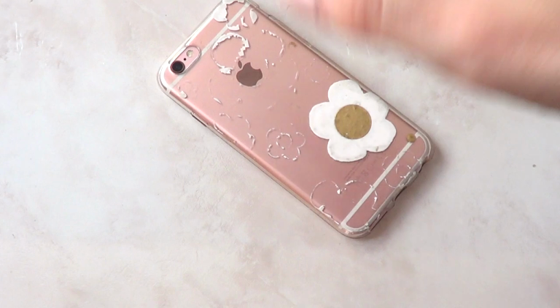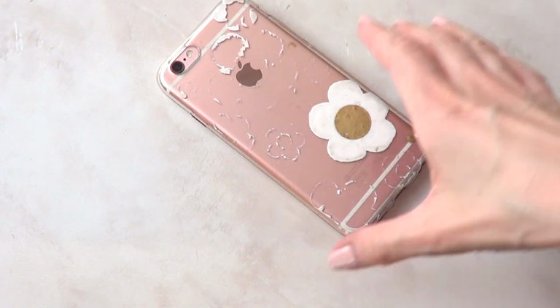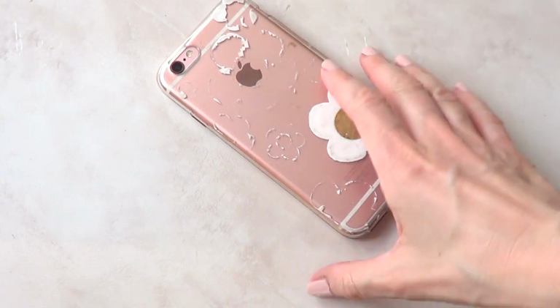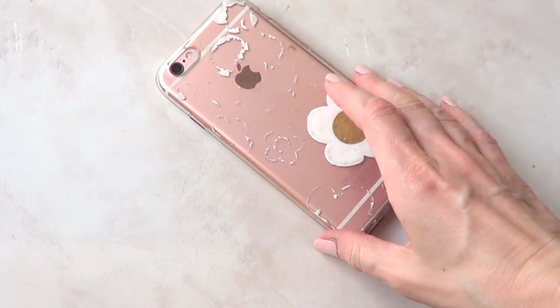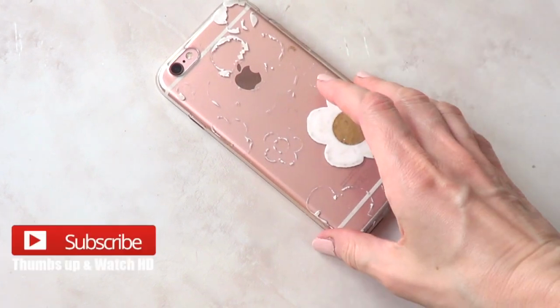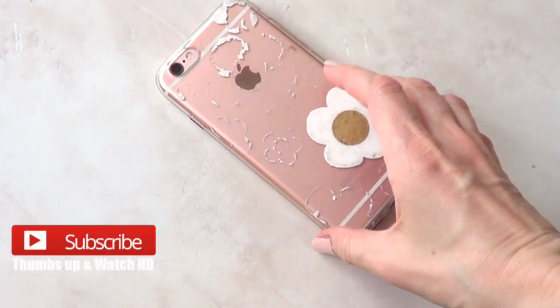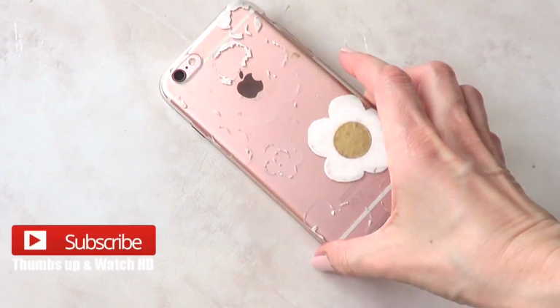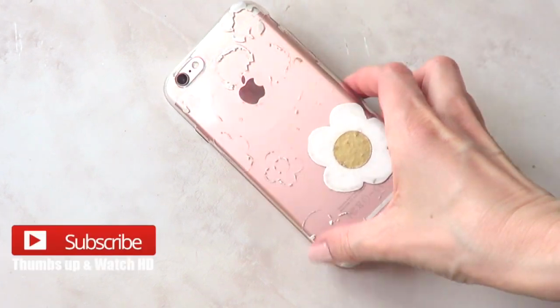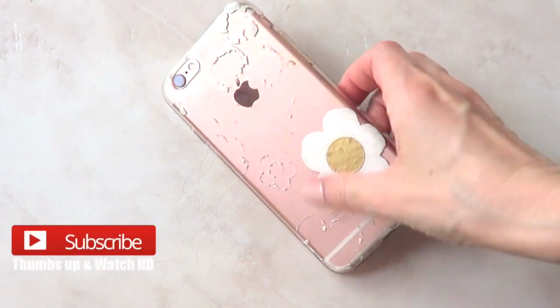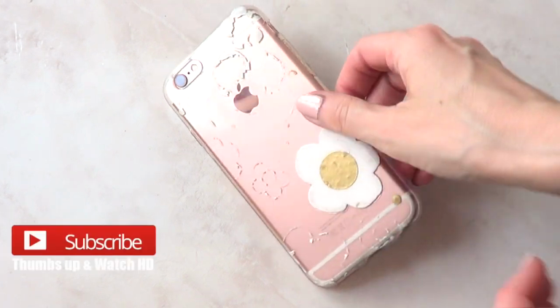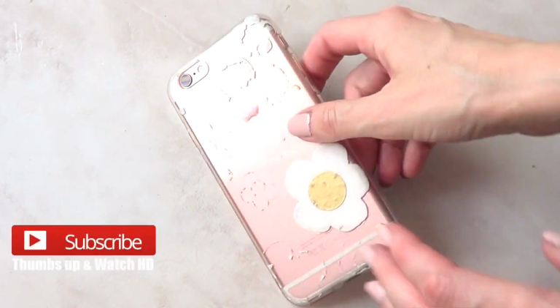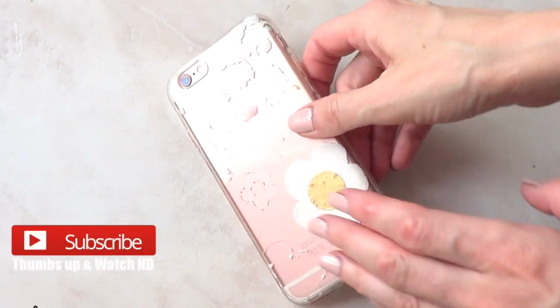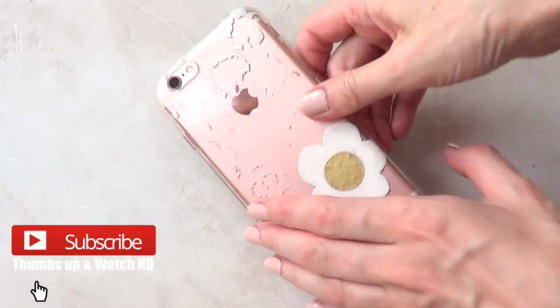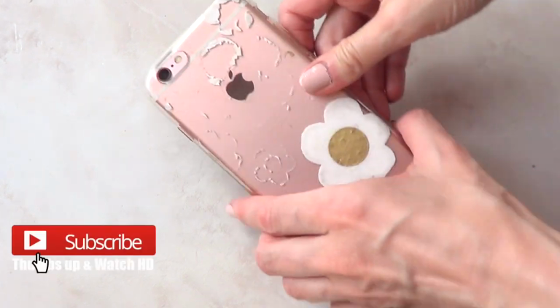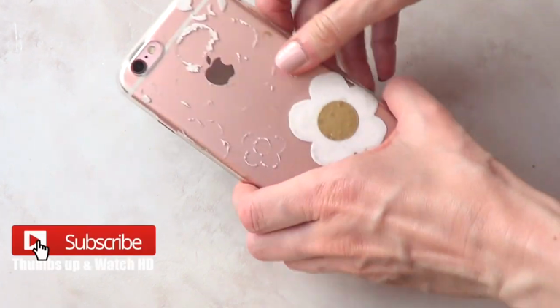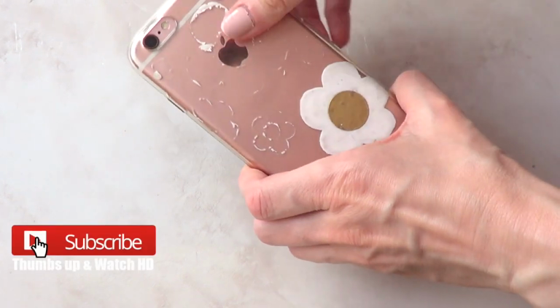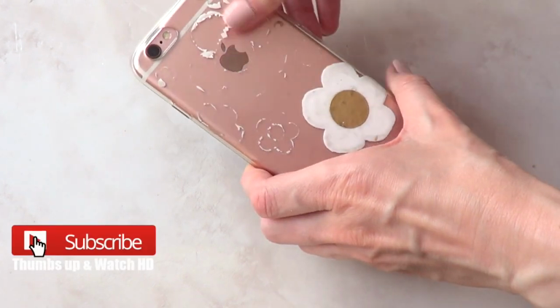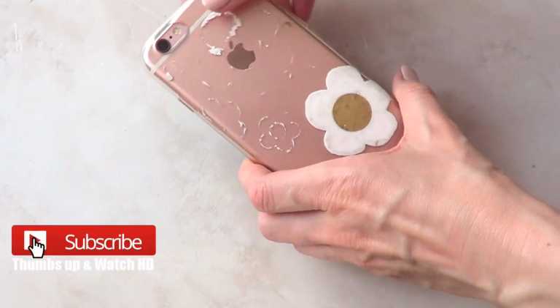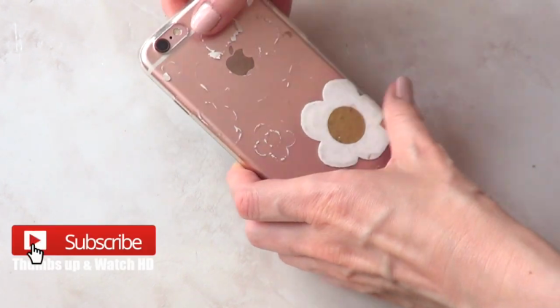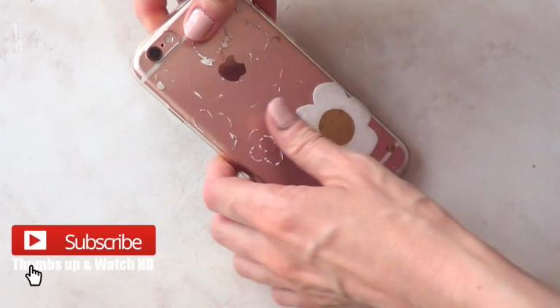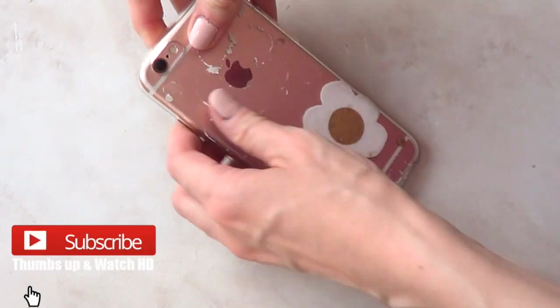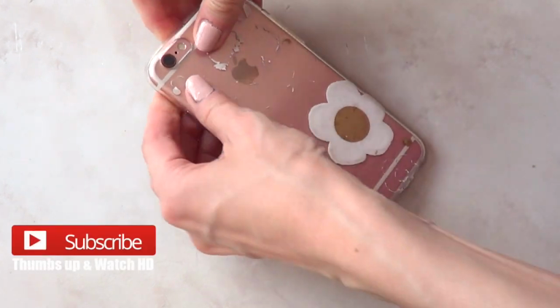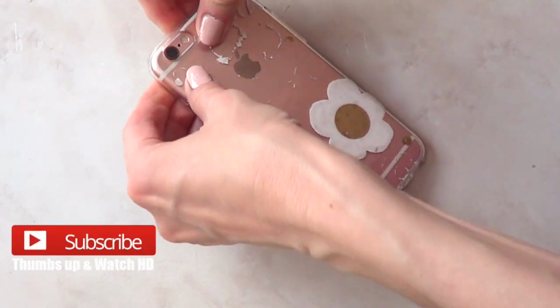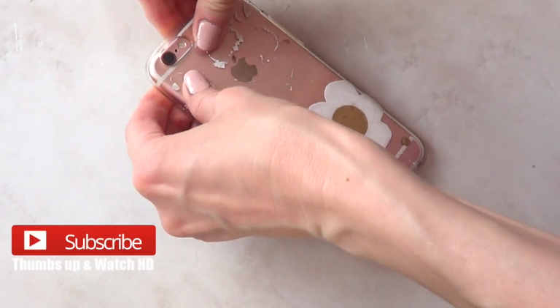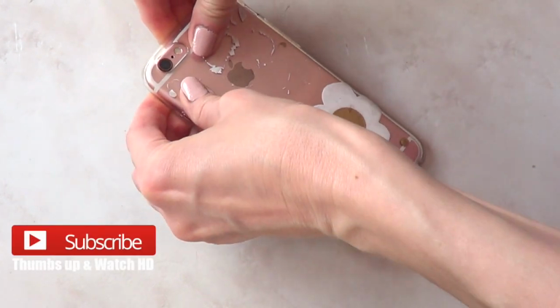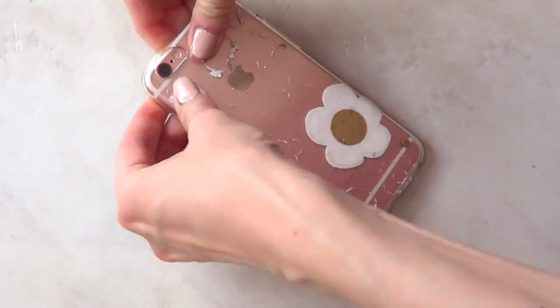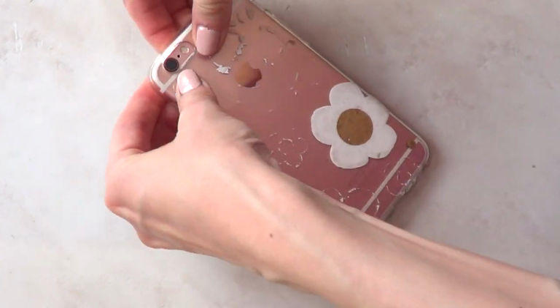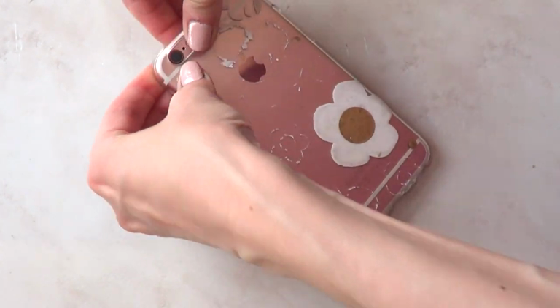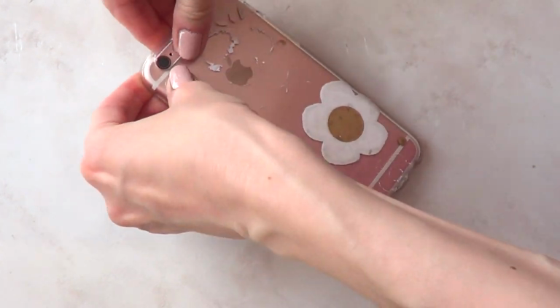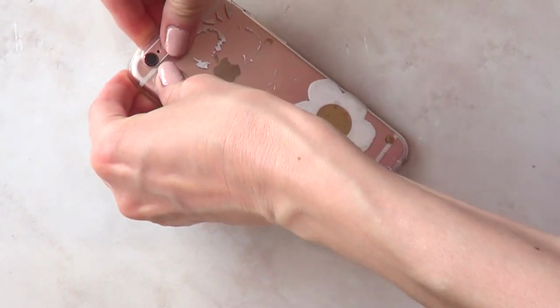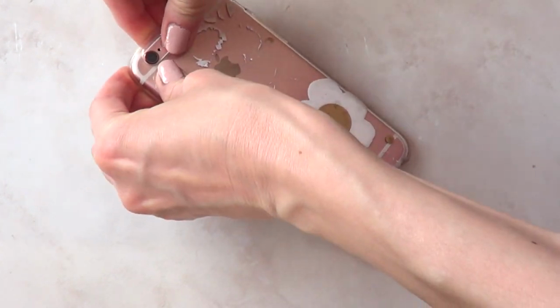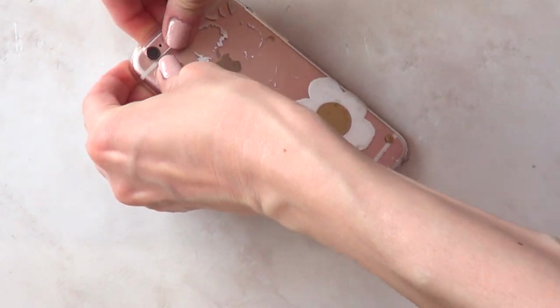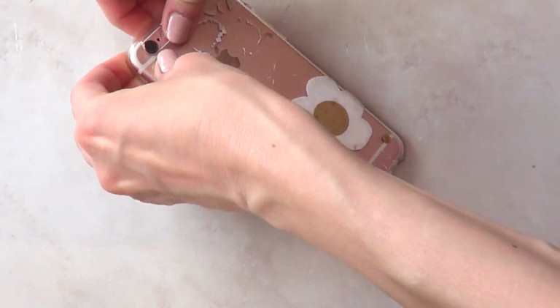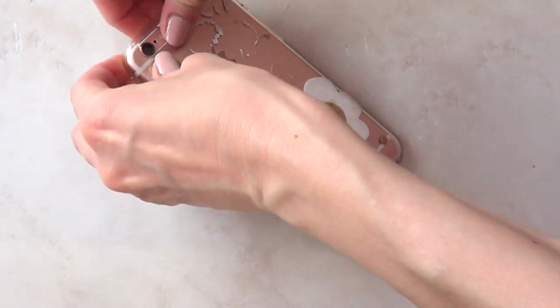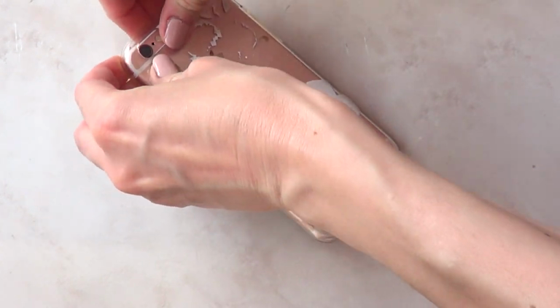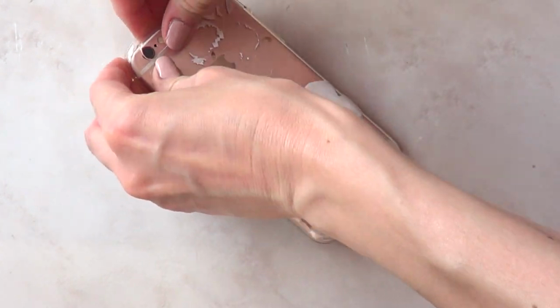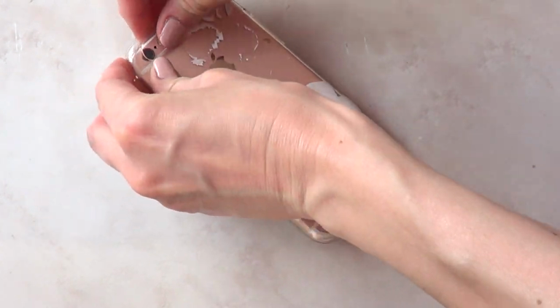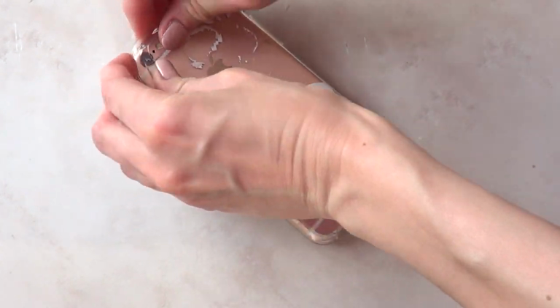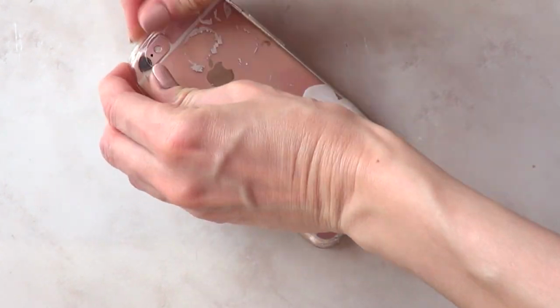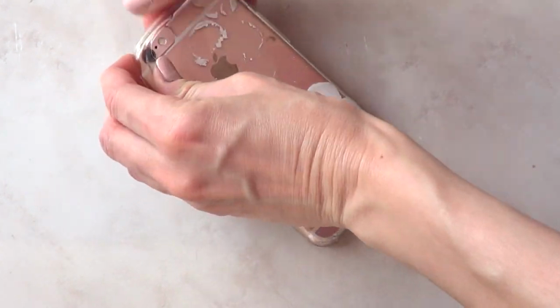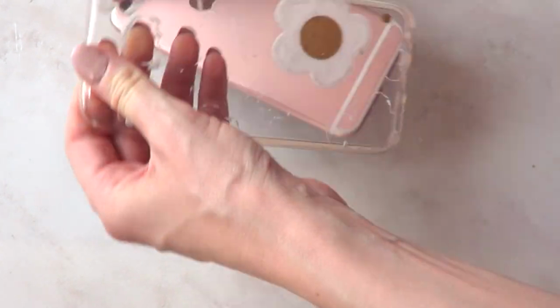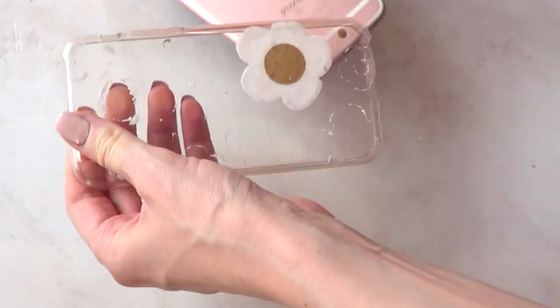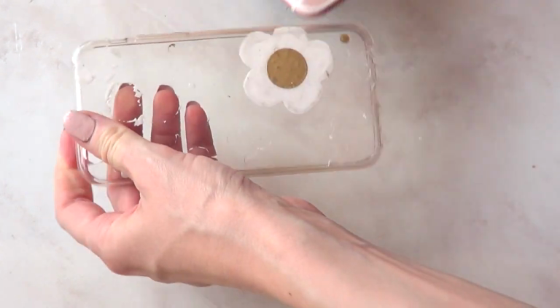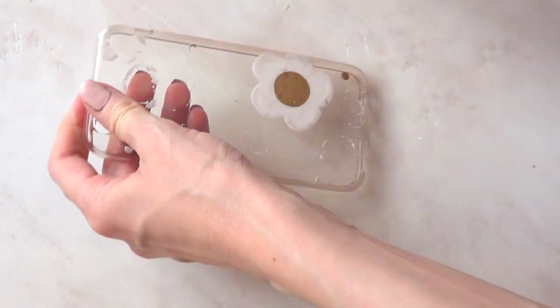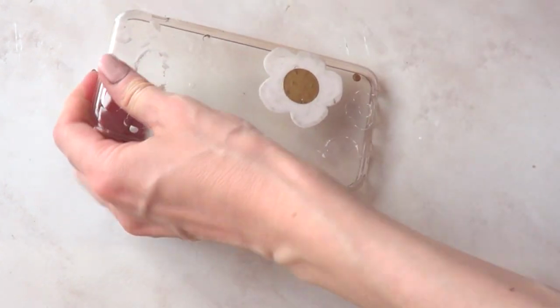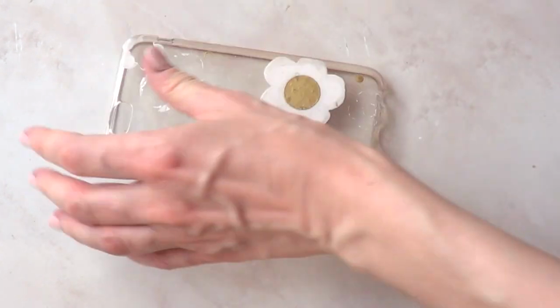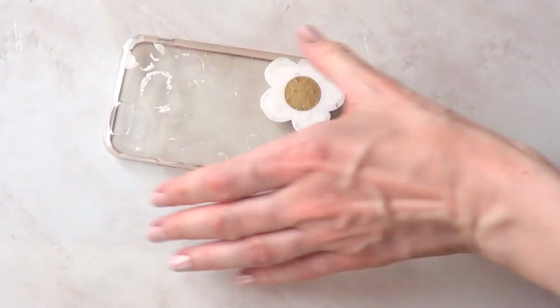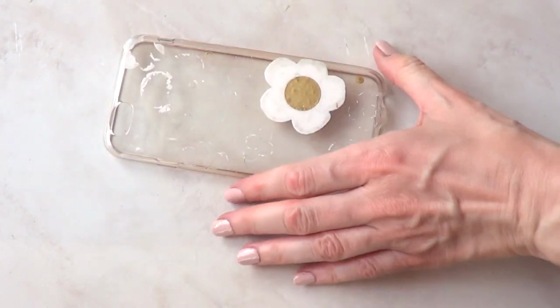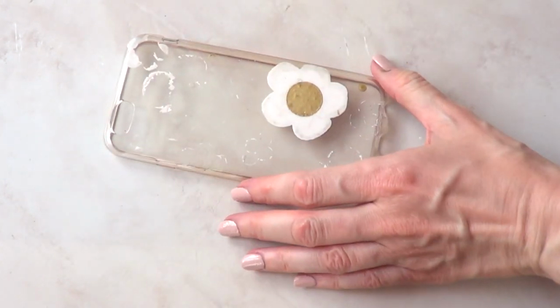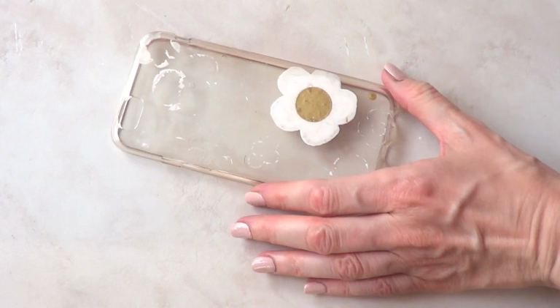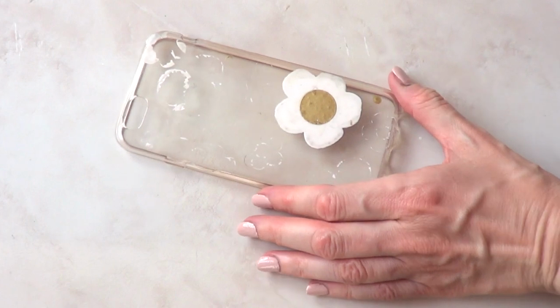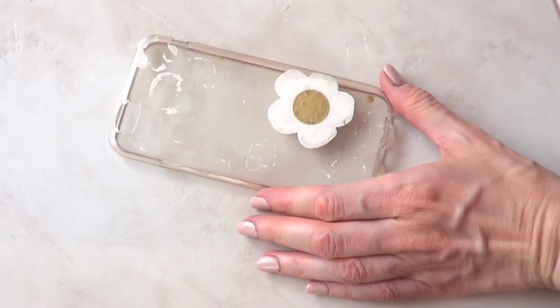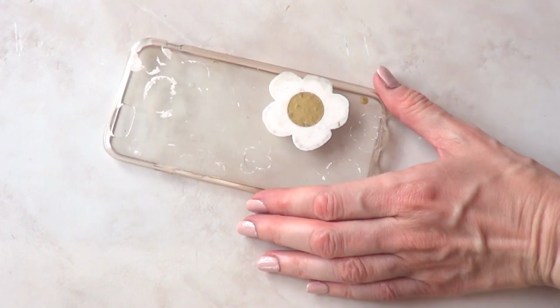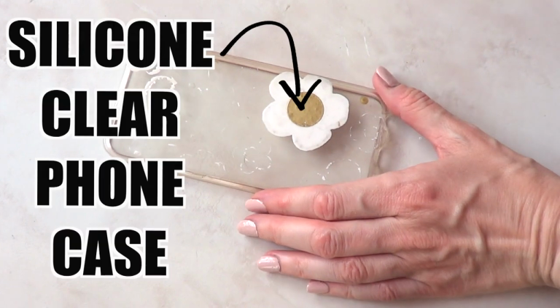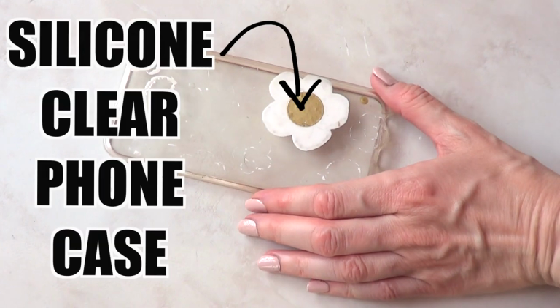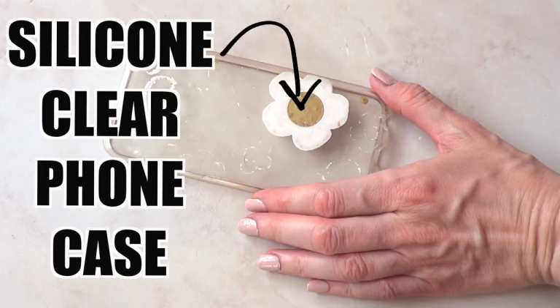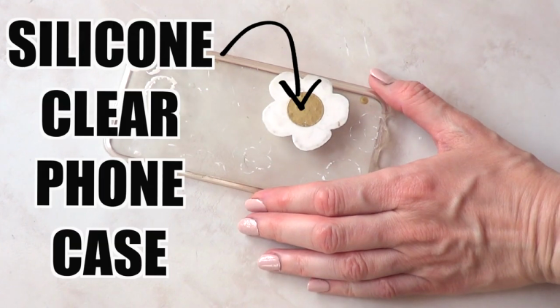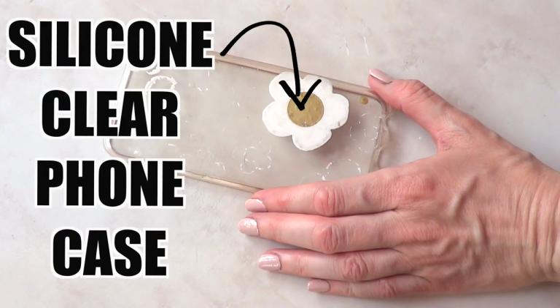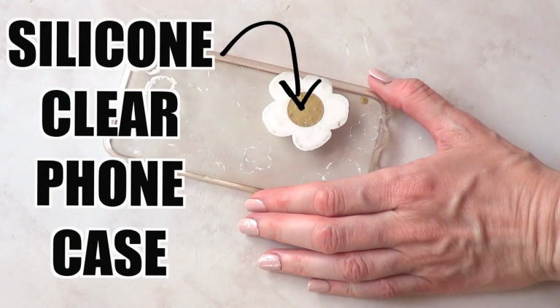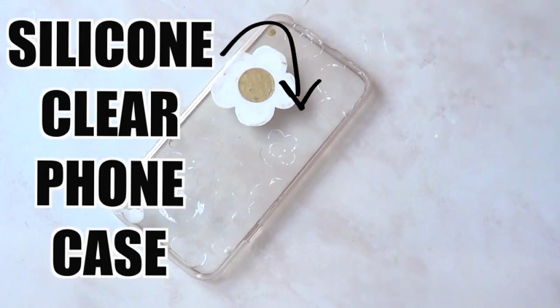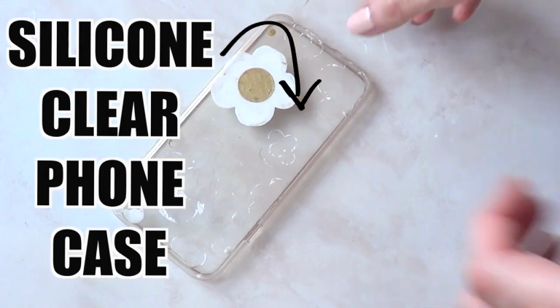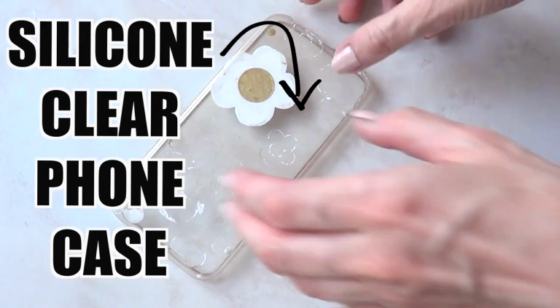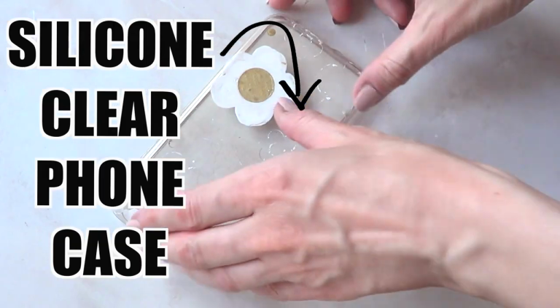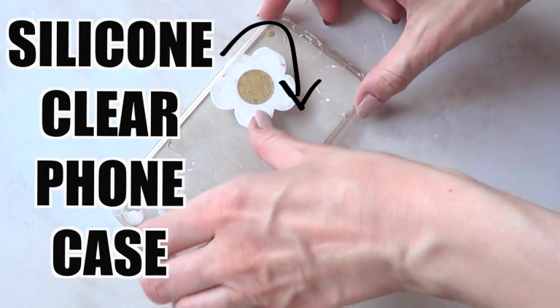Hey guys, it's Rene and welcome to this DIY. Today we're going to be decorating a phone case and for that we need a silicone clear phone case.